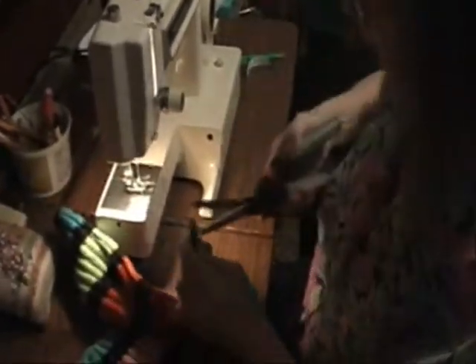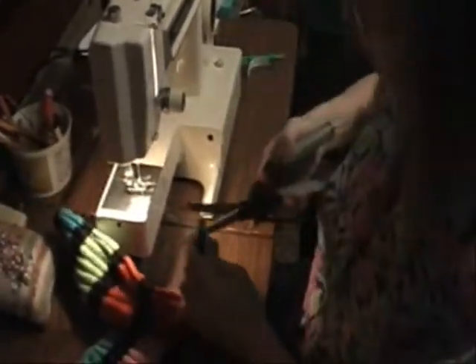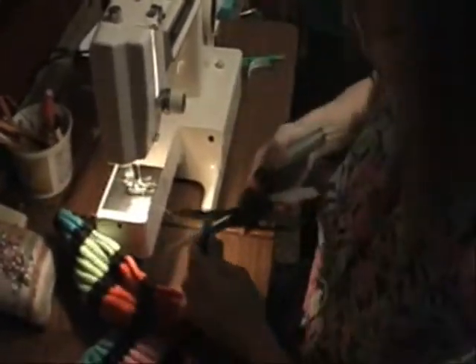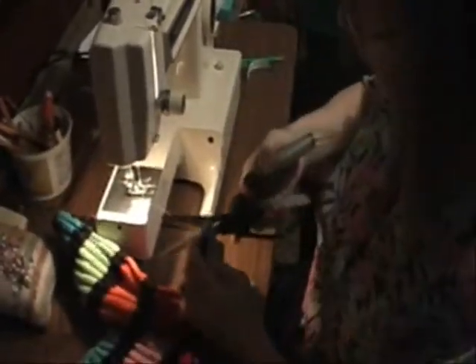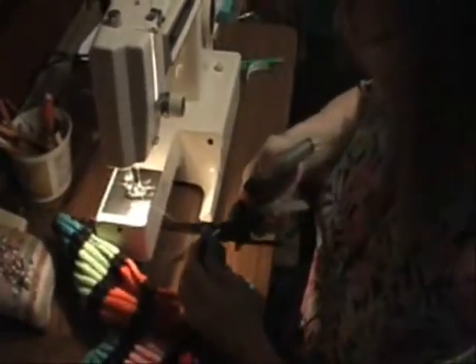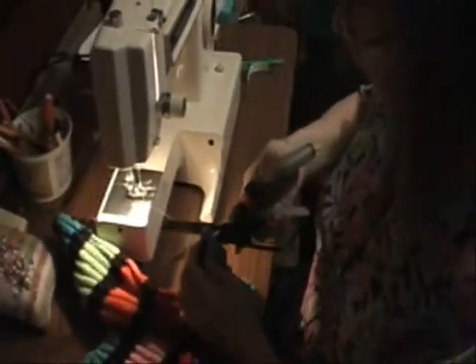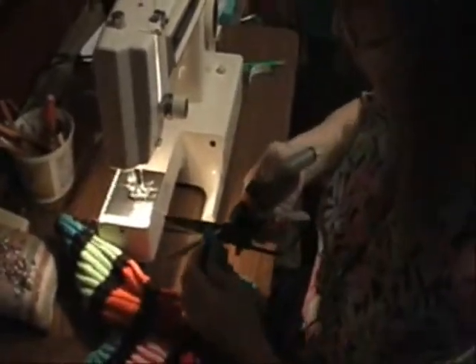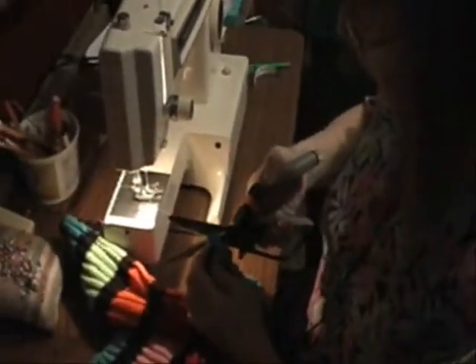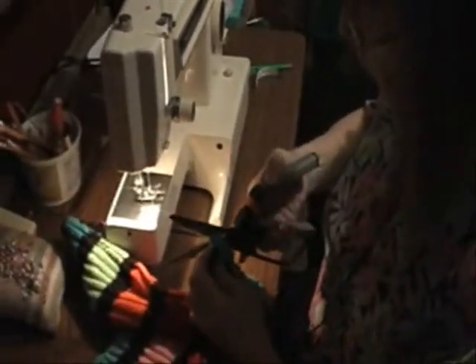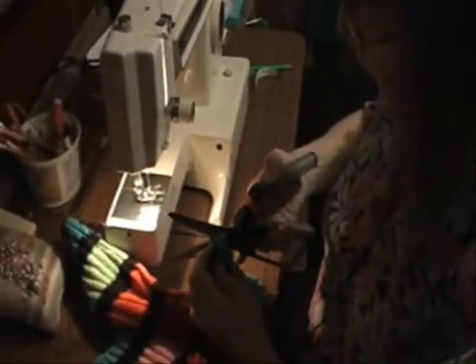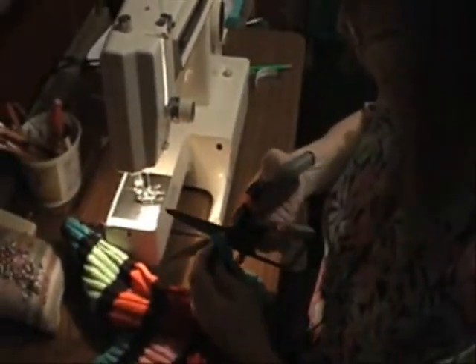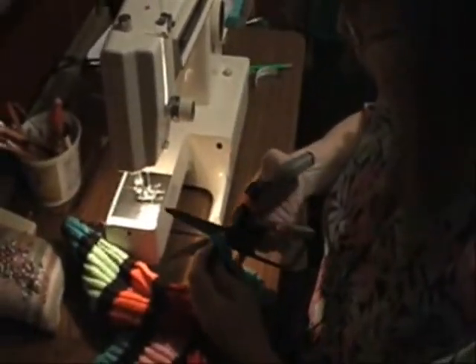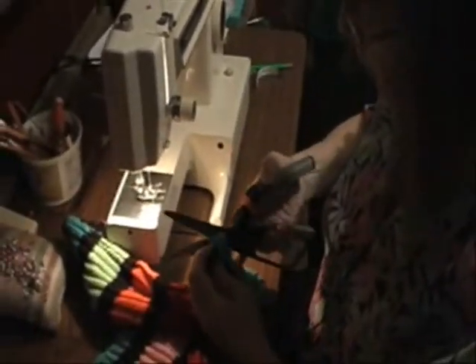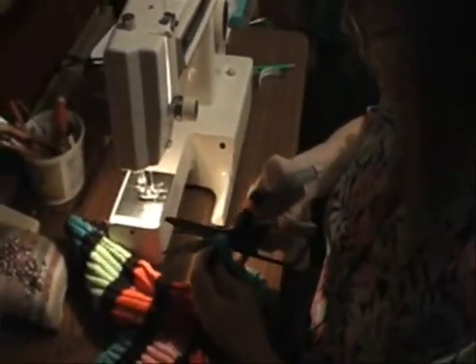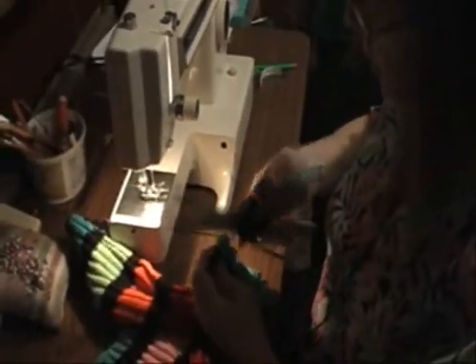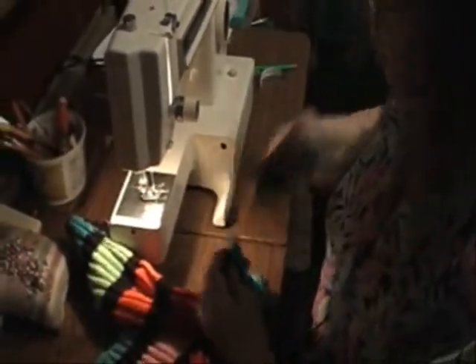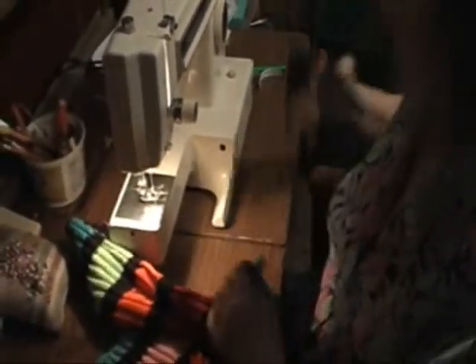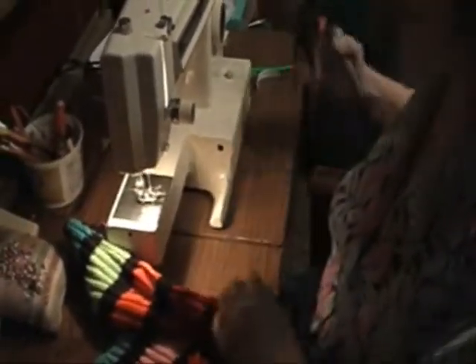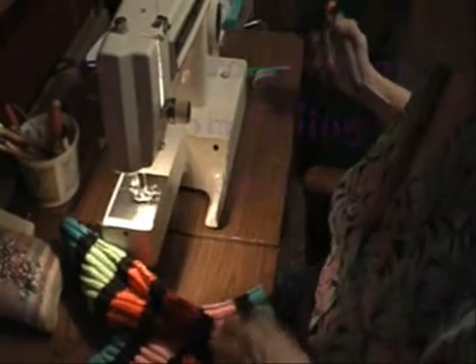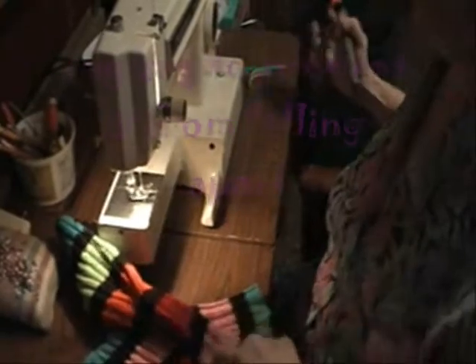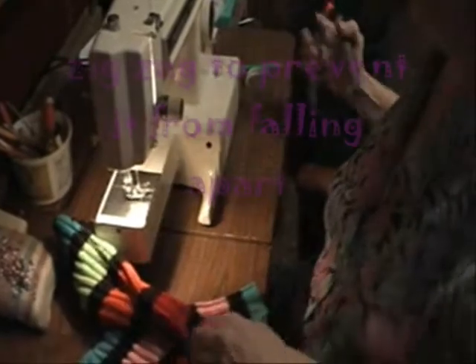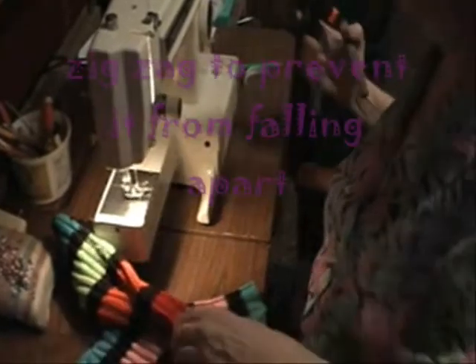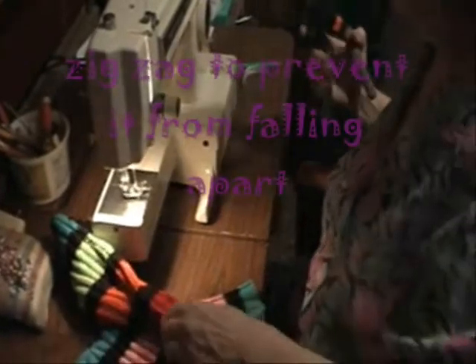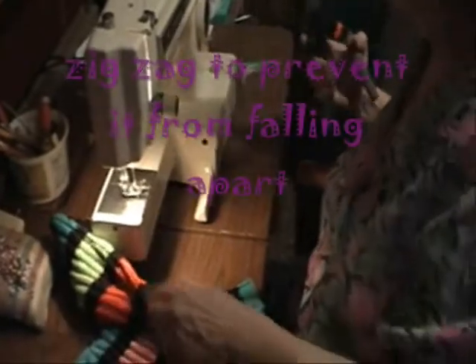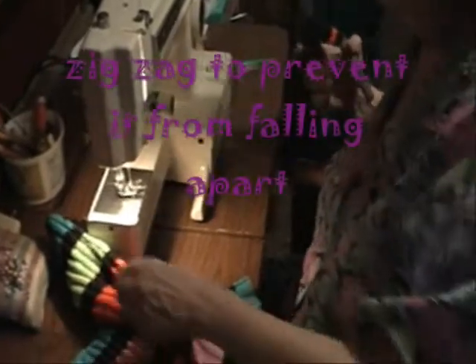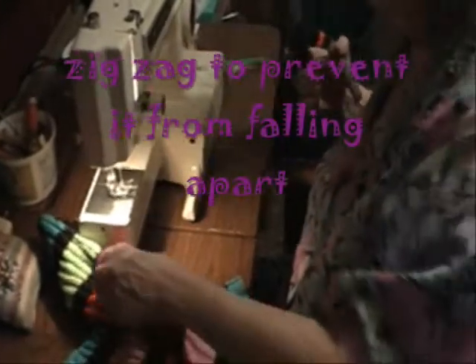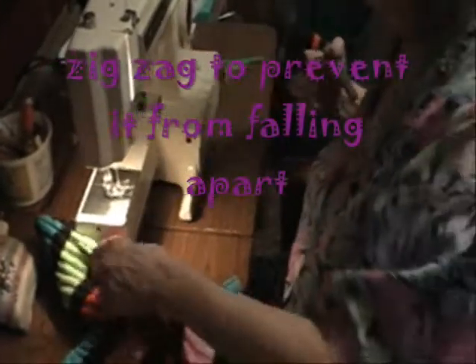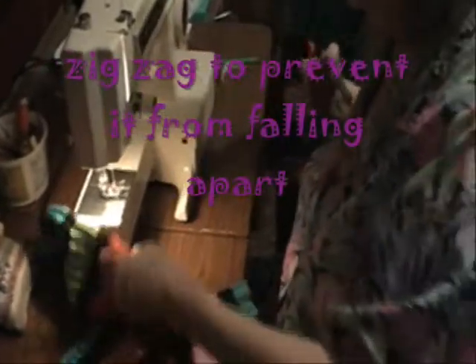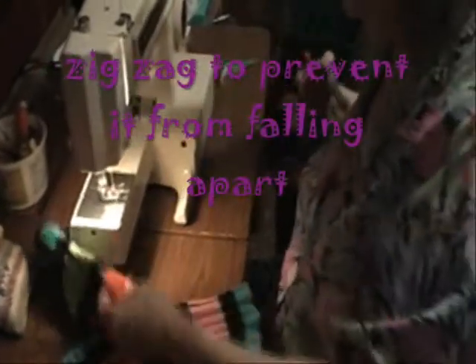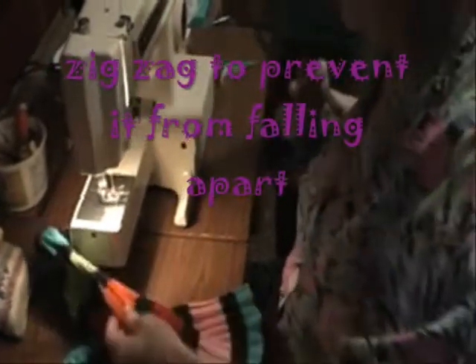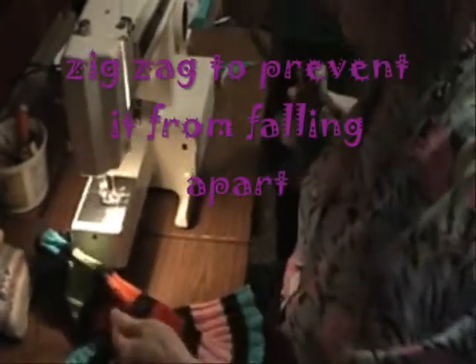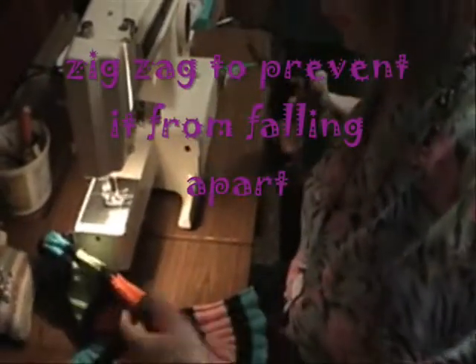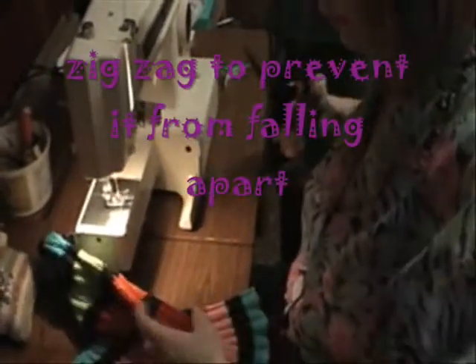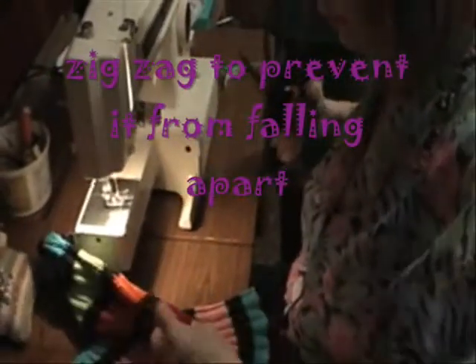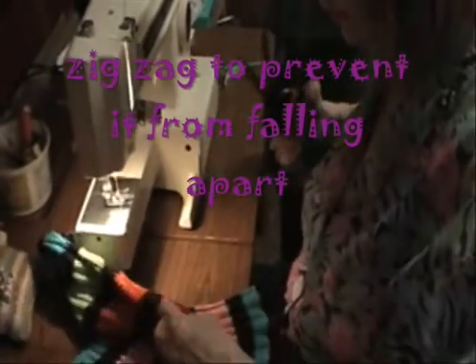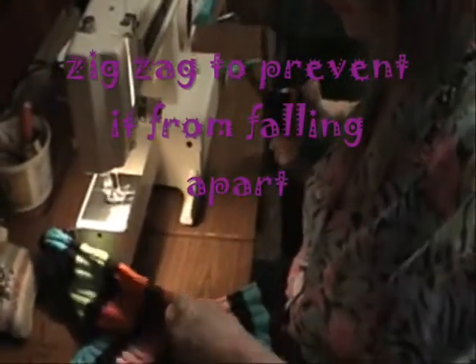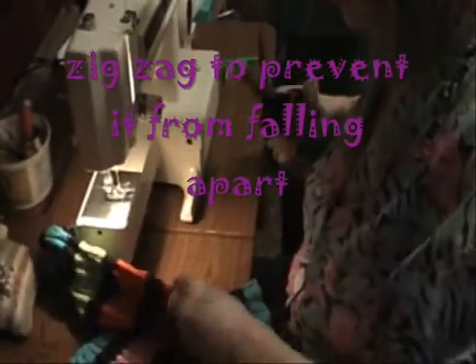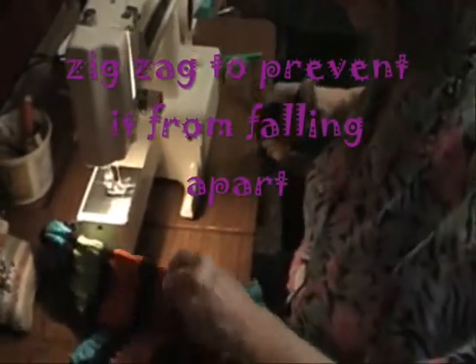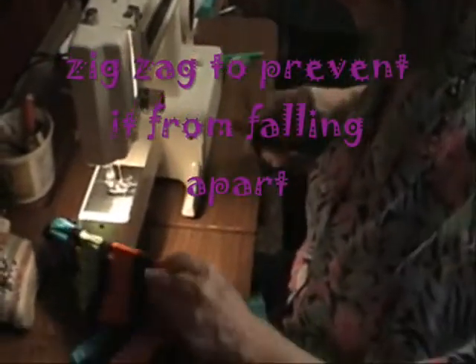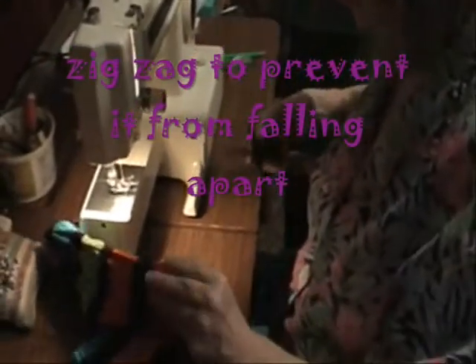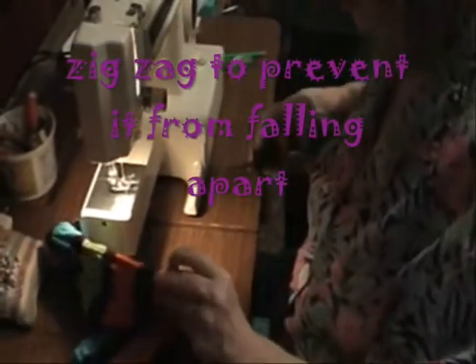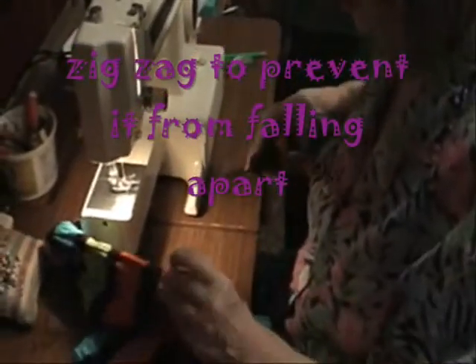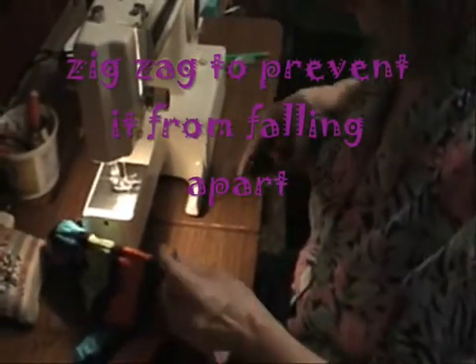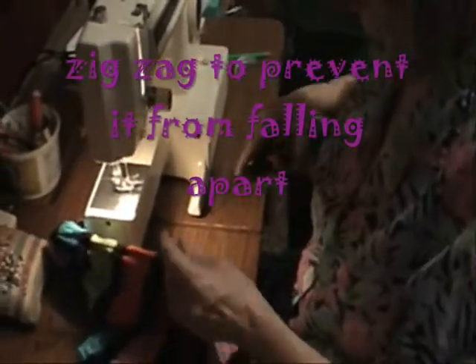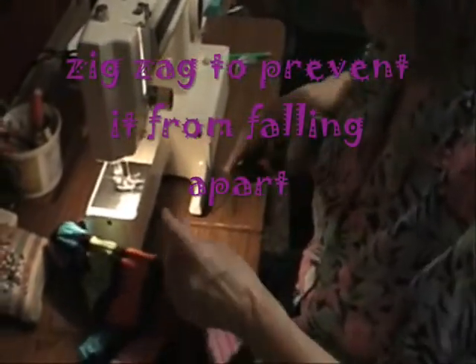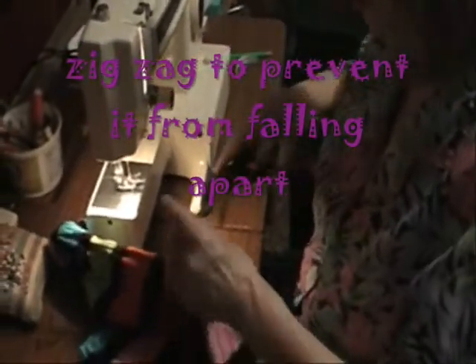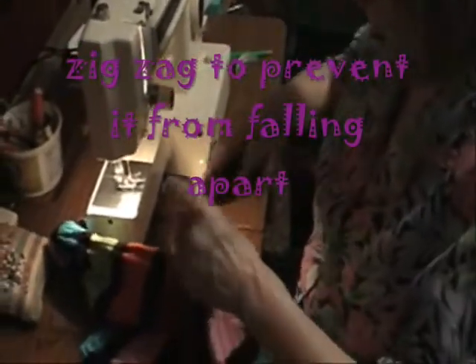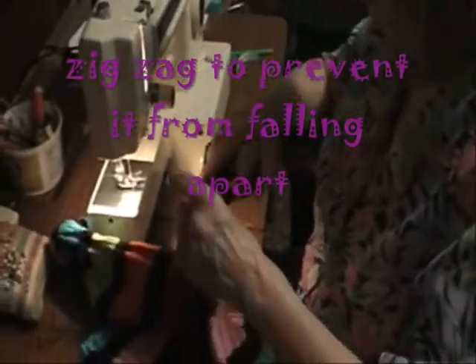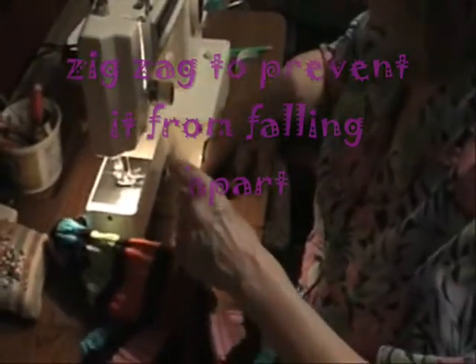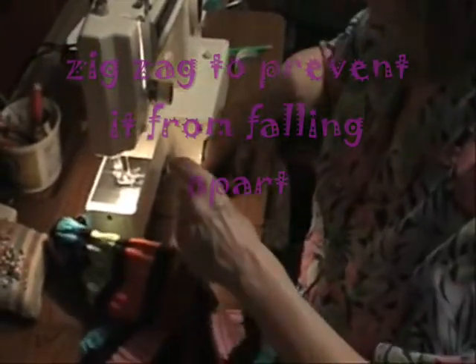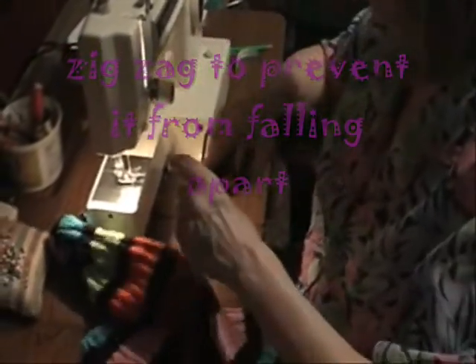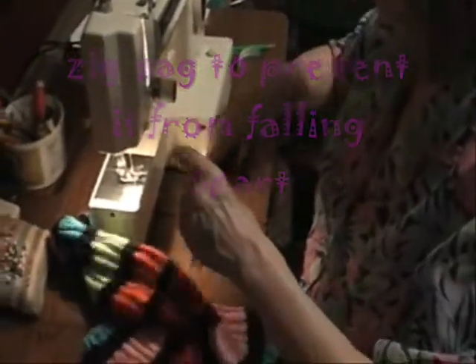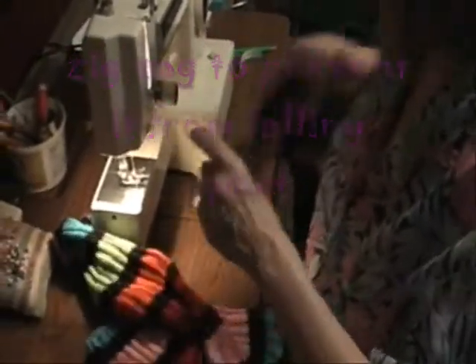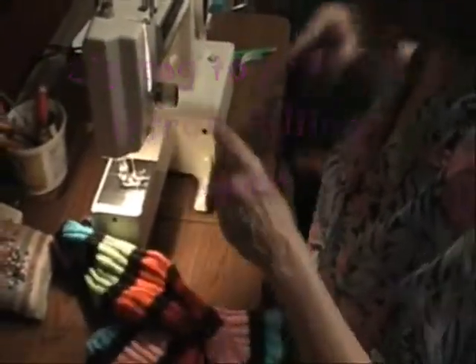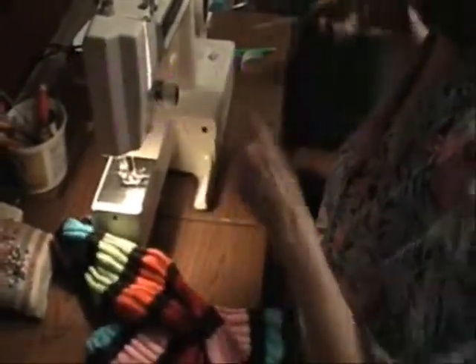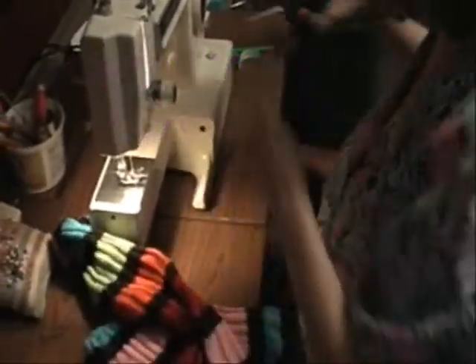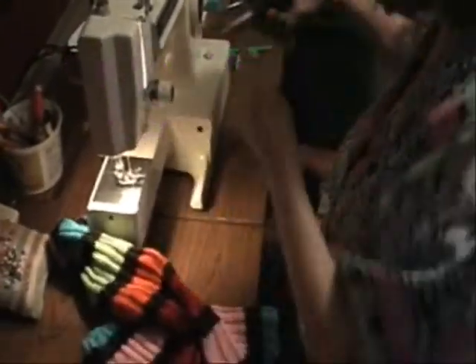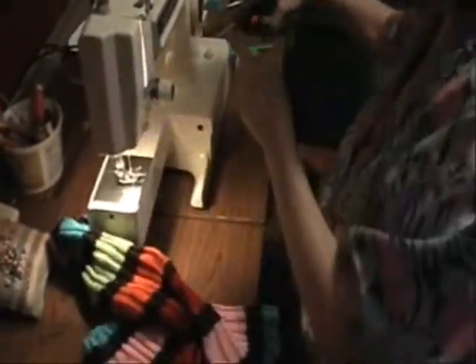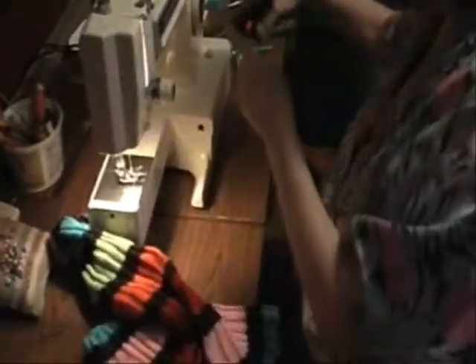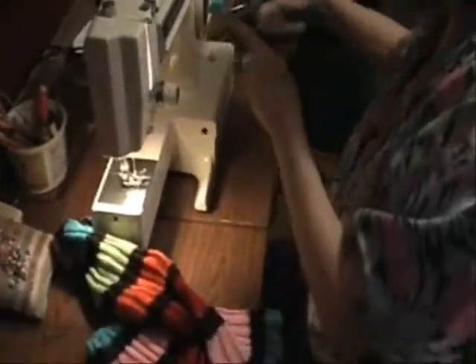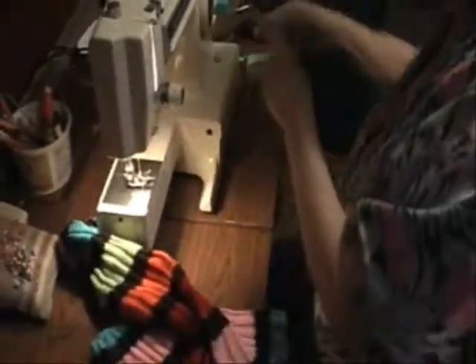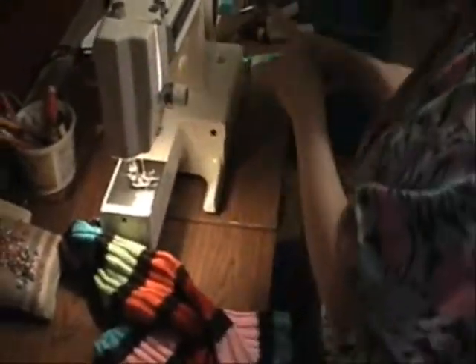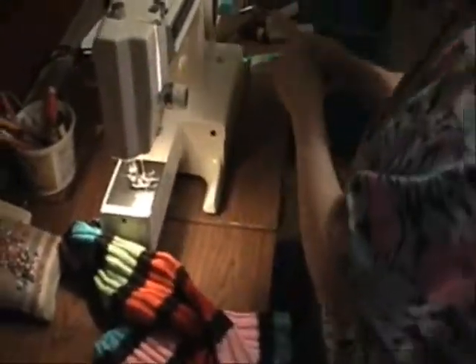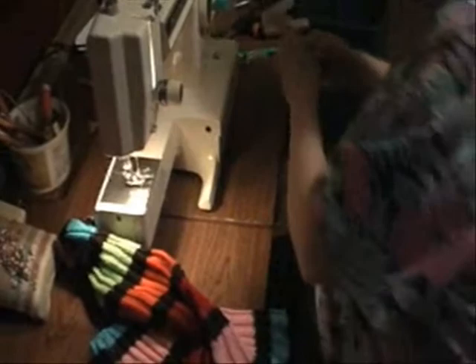What I'll probably do with this, because it wants to ravel and fall apart, is probably do a zigzag on the edge out here.